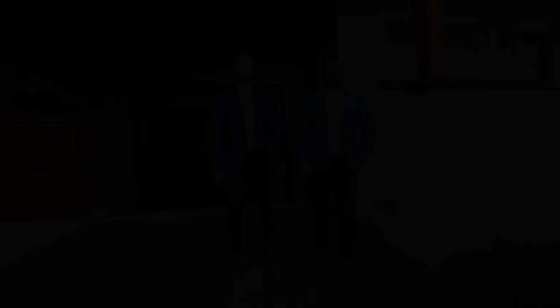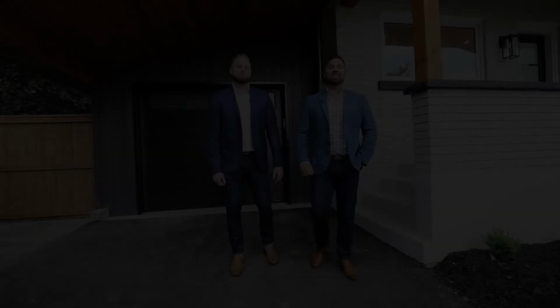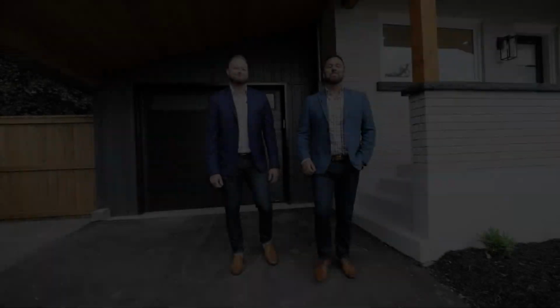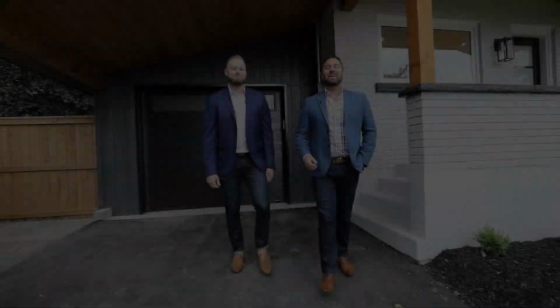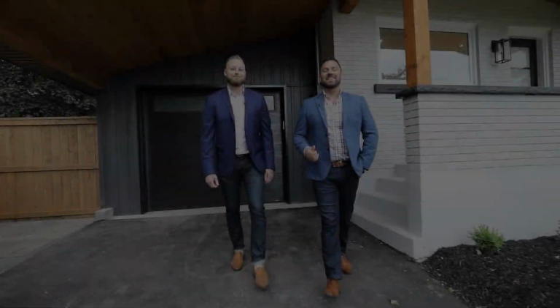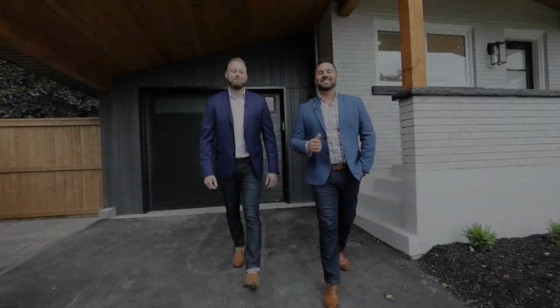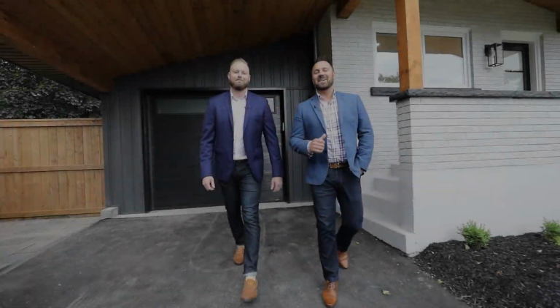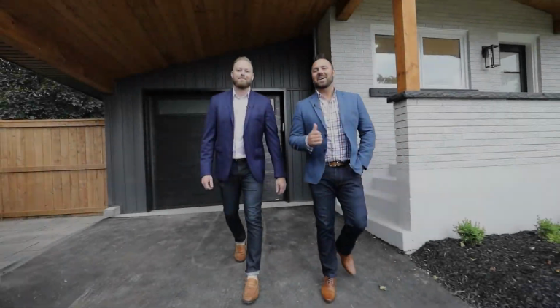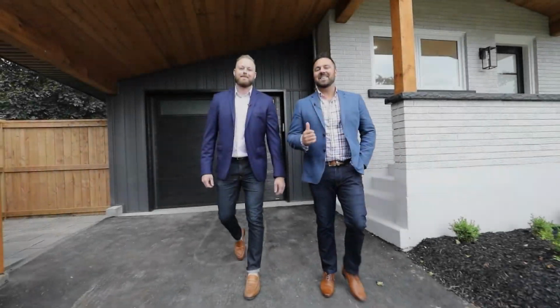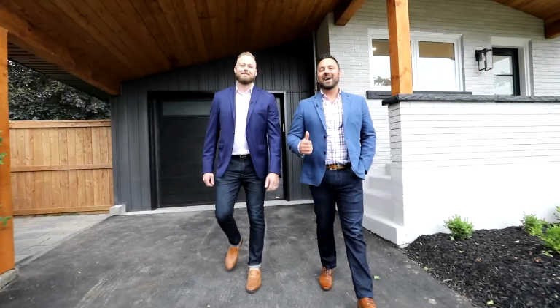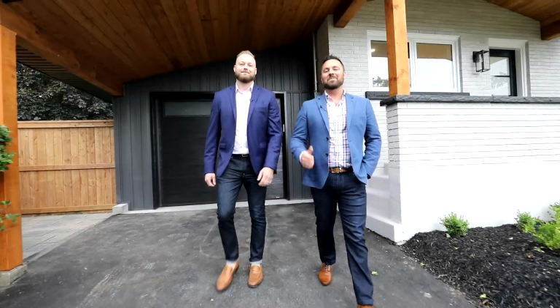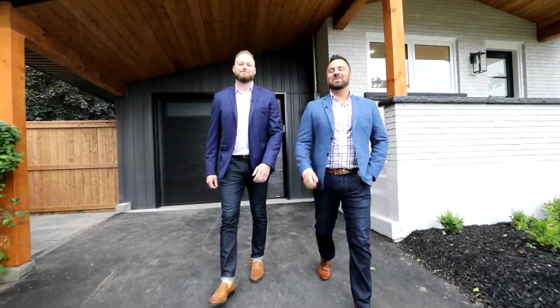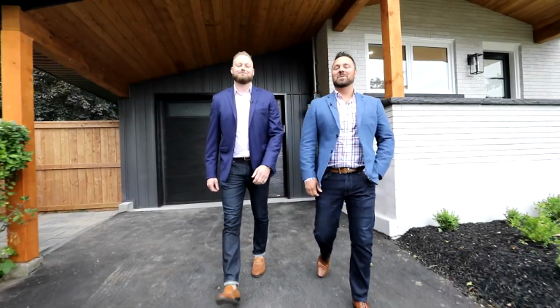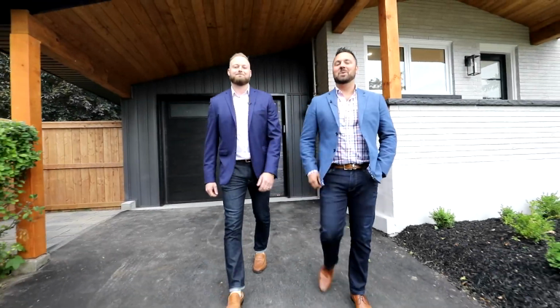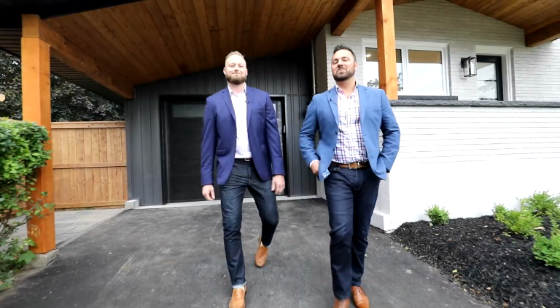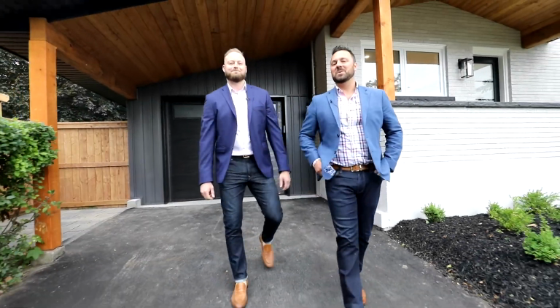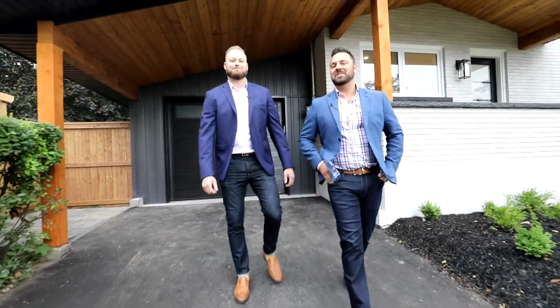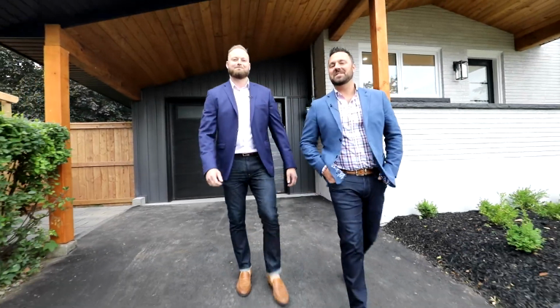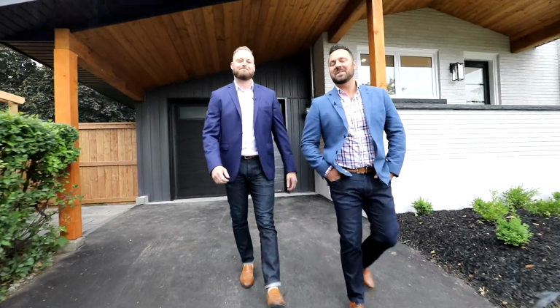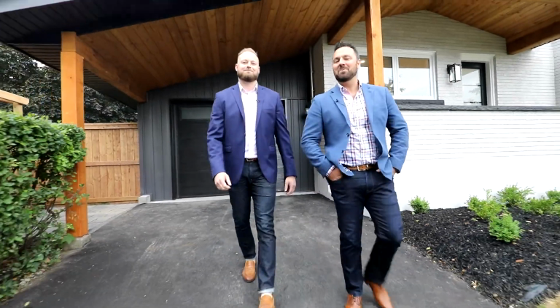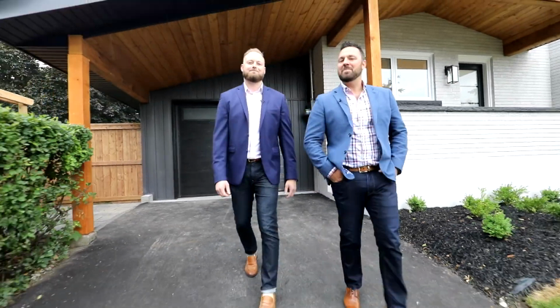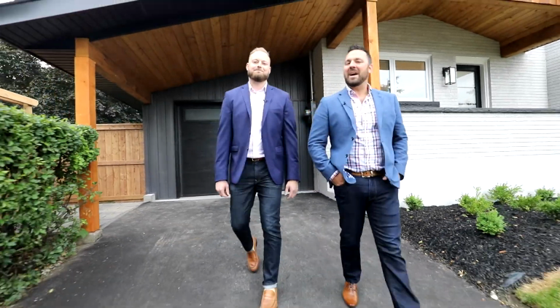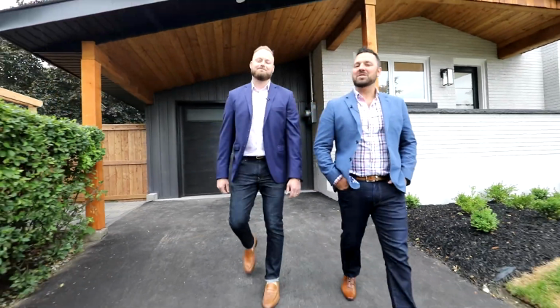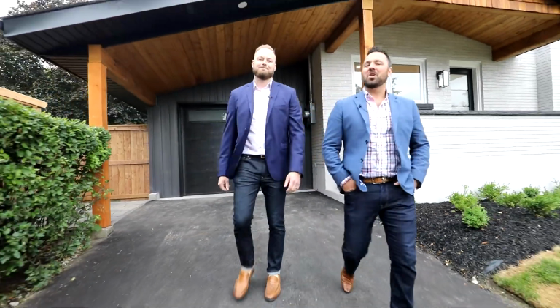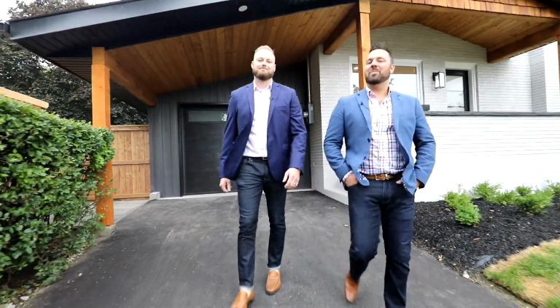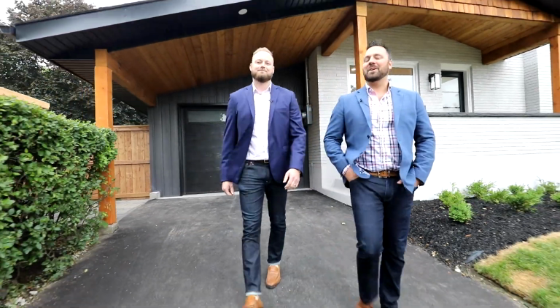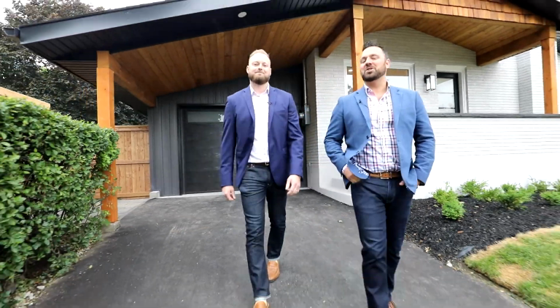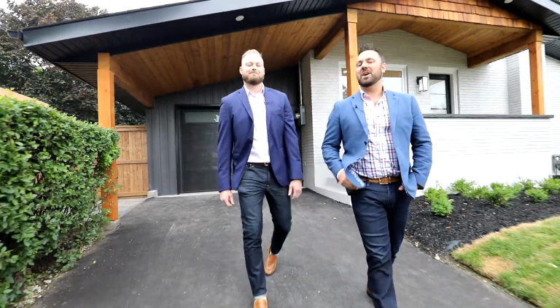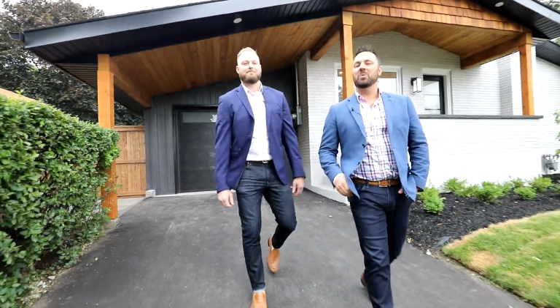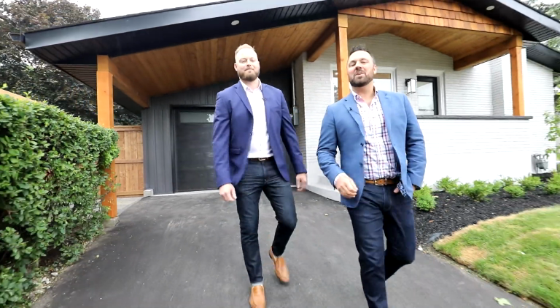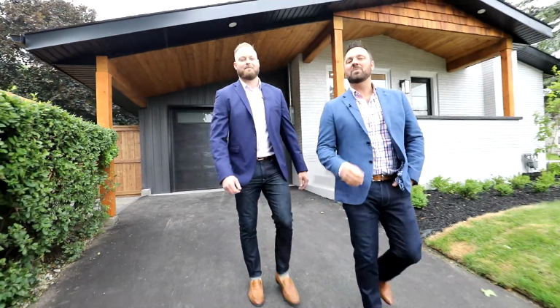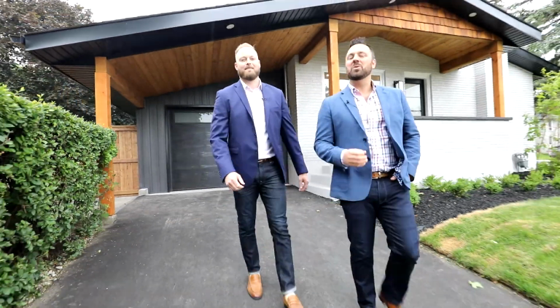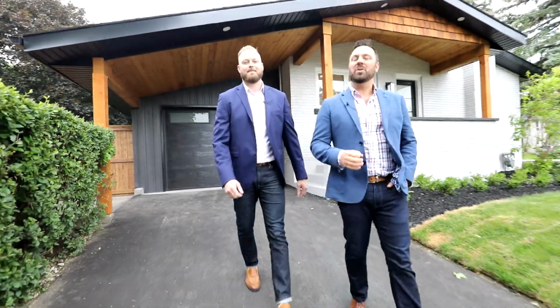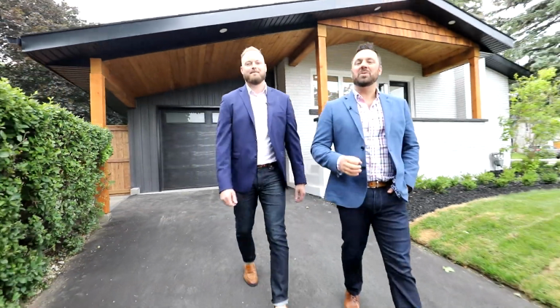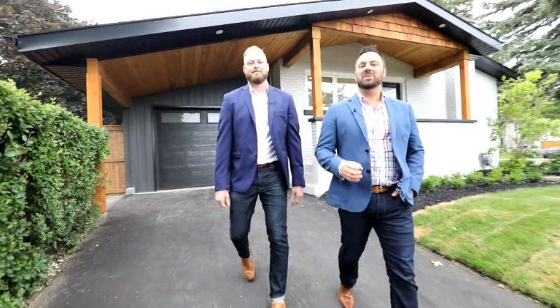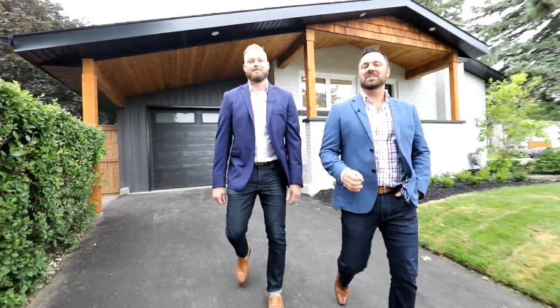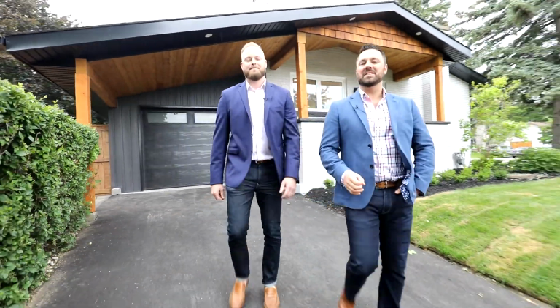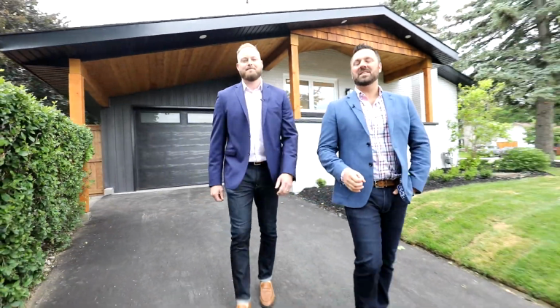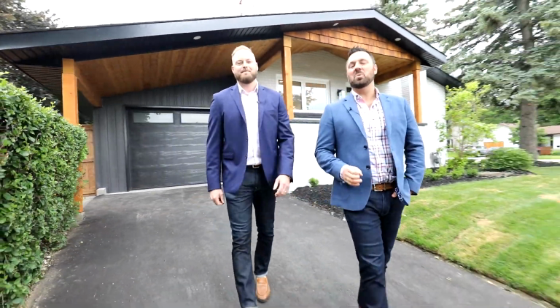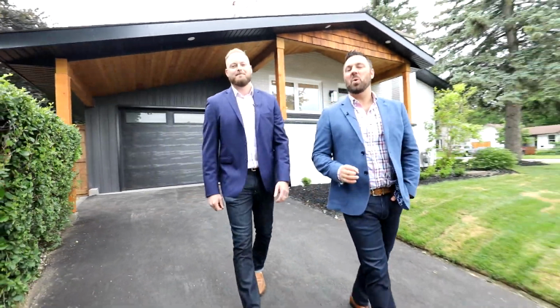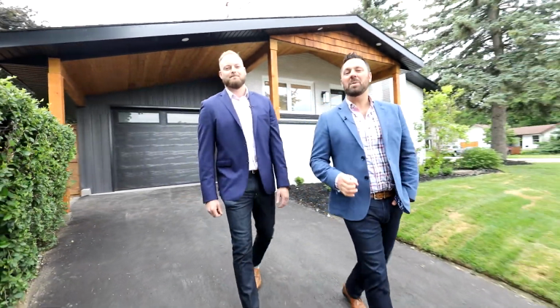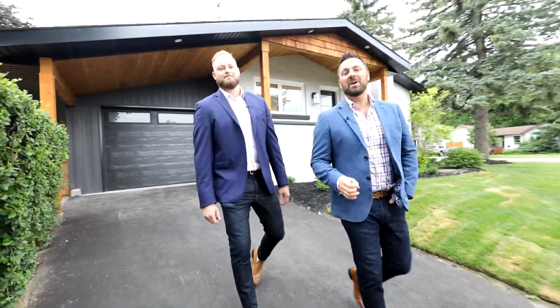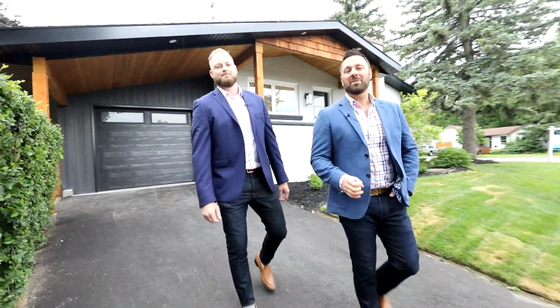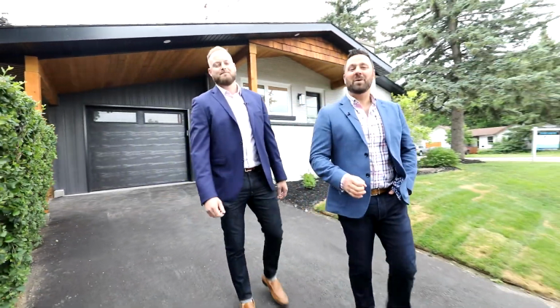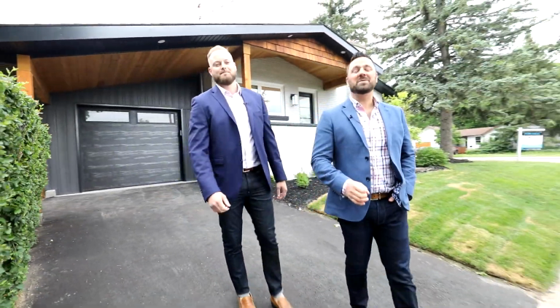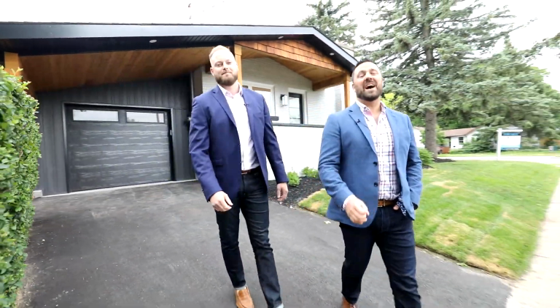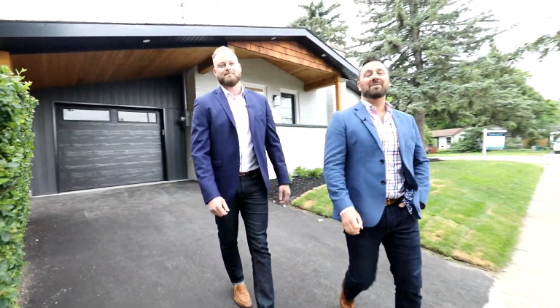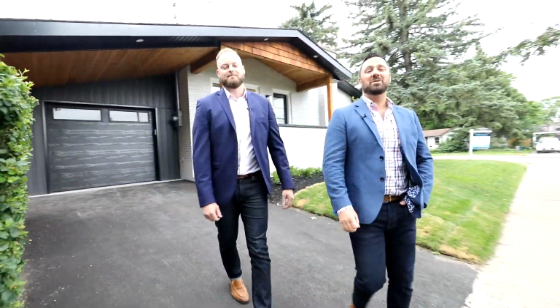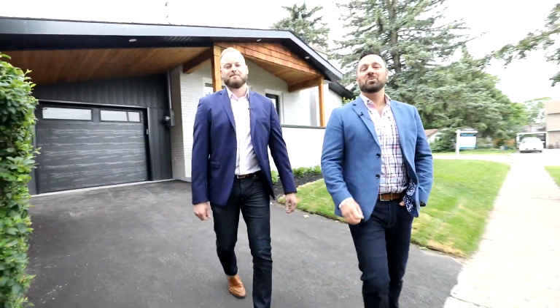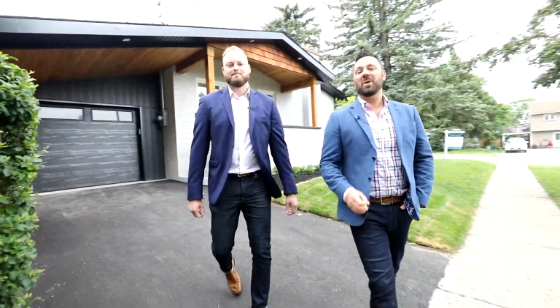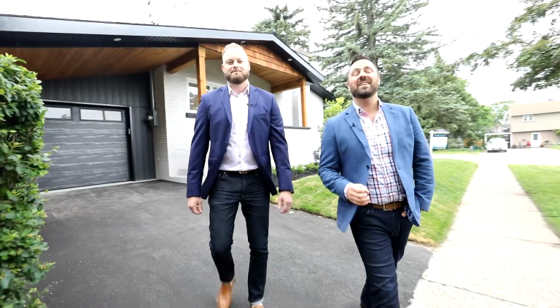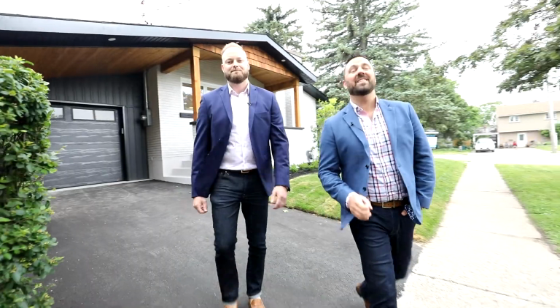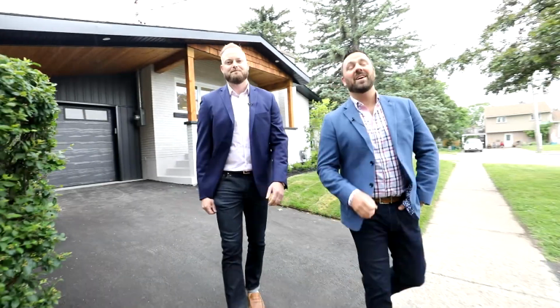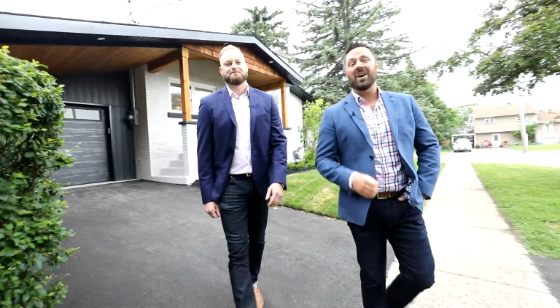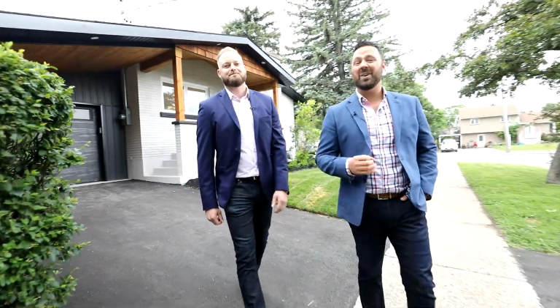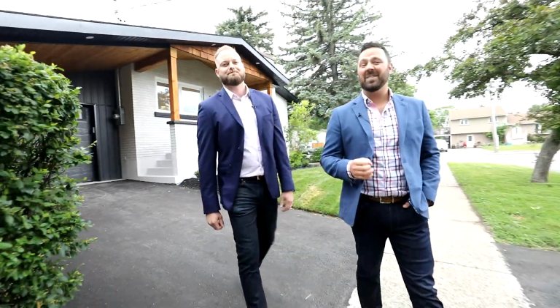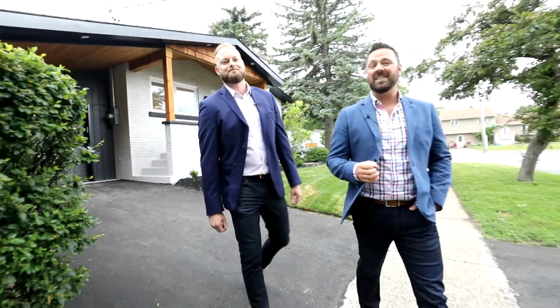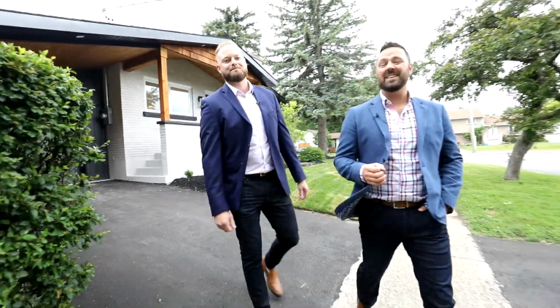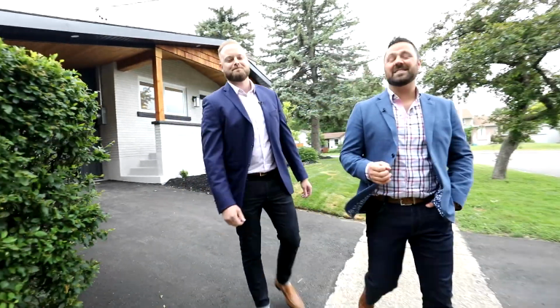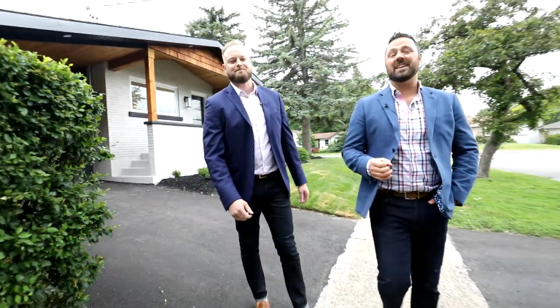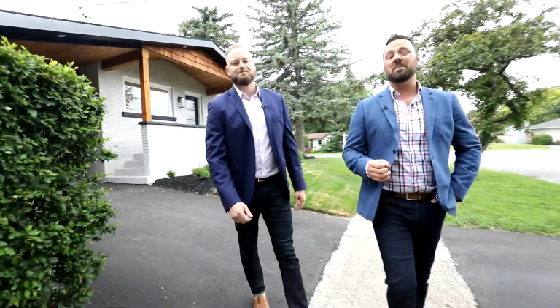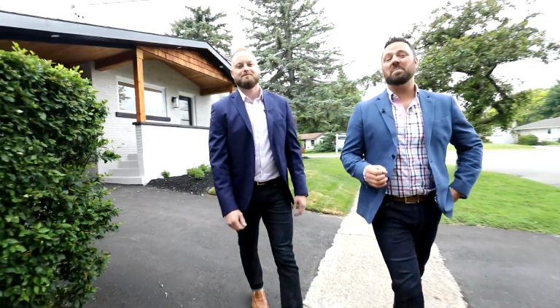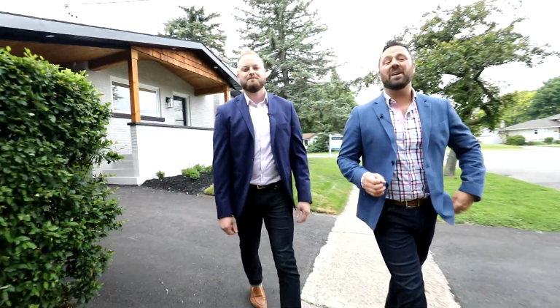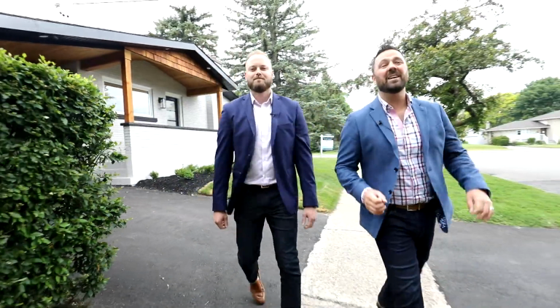Hey everybody, it's Scott and Adam with the Knowles-Wolsey team, RE/MAX Hallmark. Welcome to our newest listing, 1 Melrose Avenue, right in the heart of the east end of Barrie.